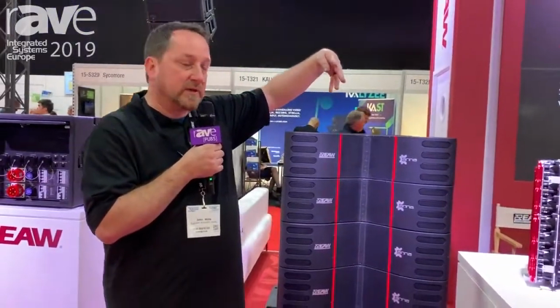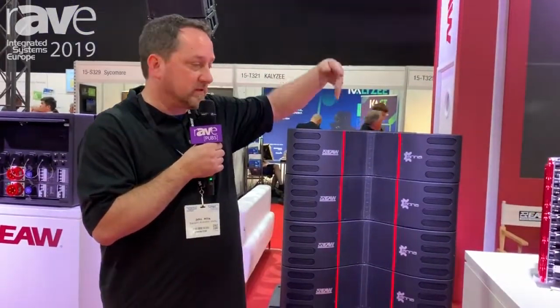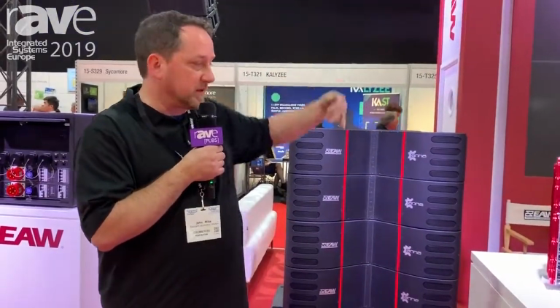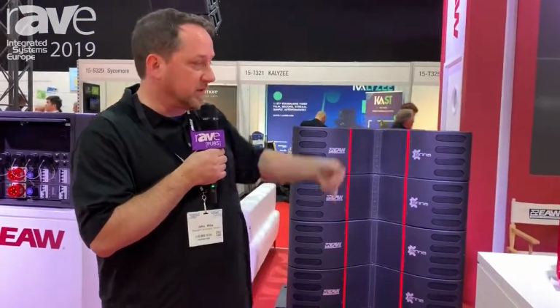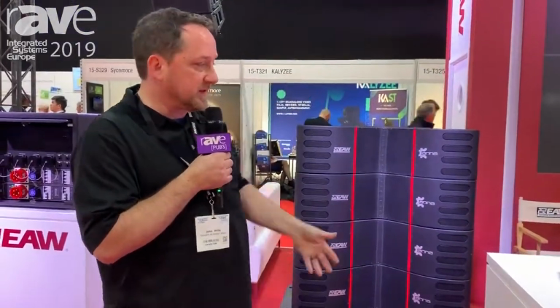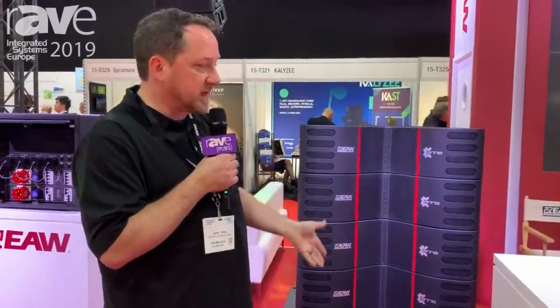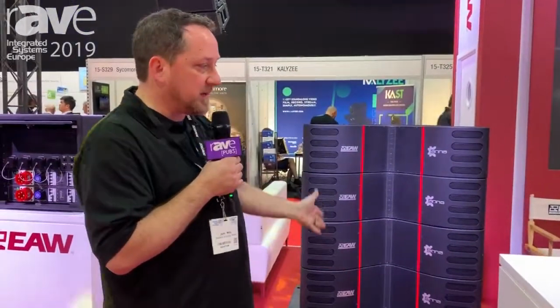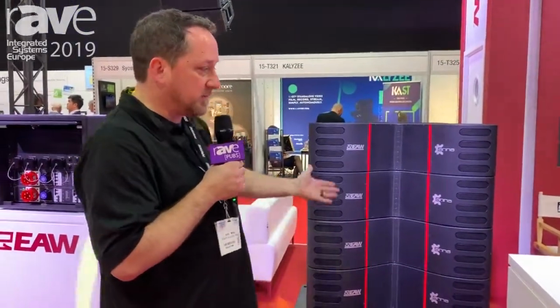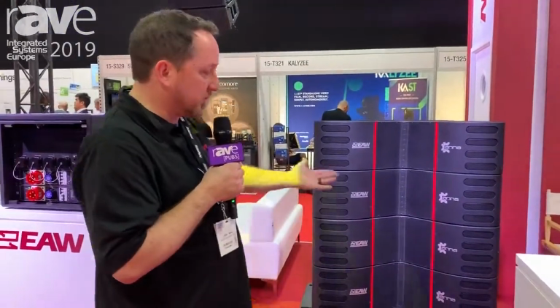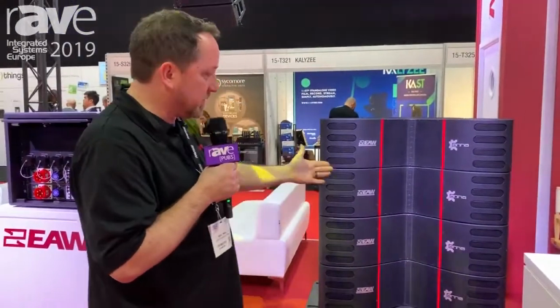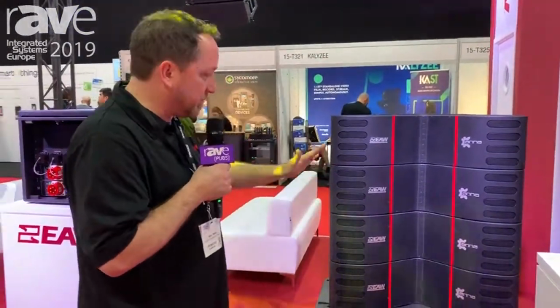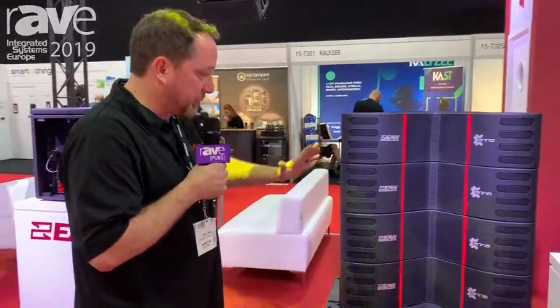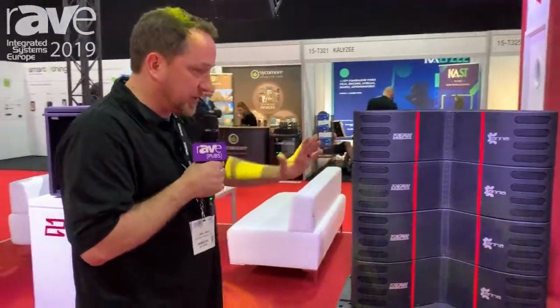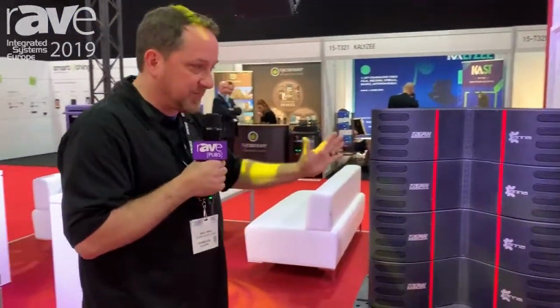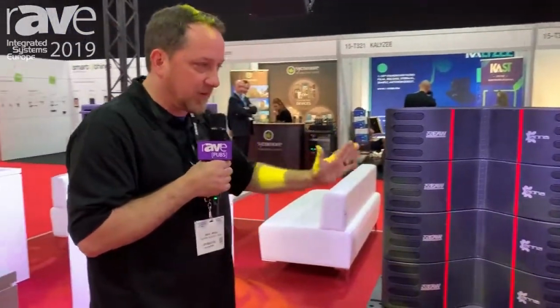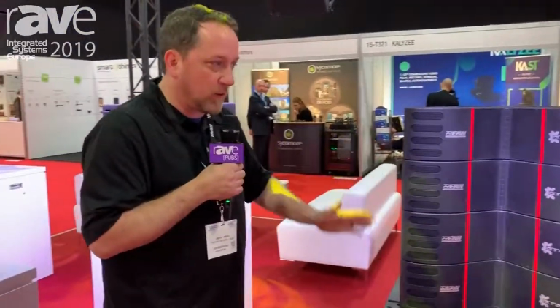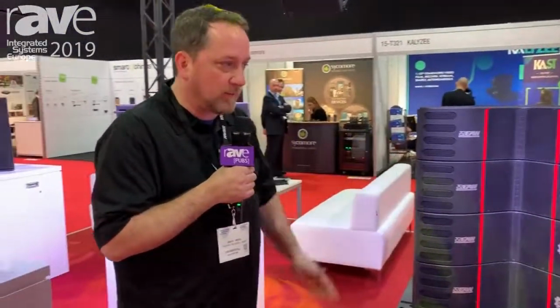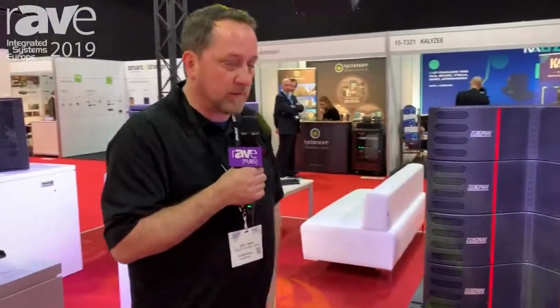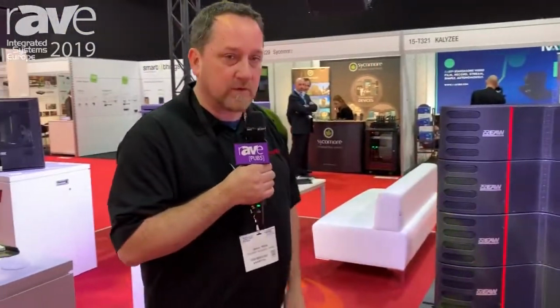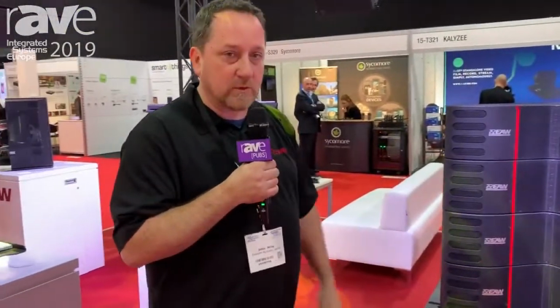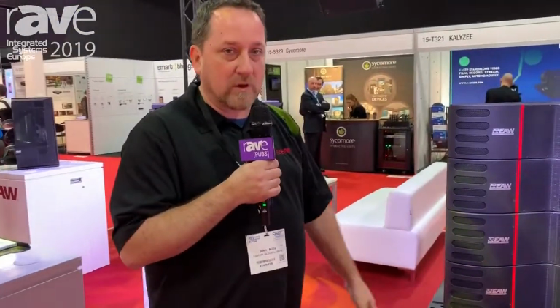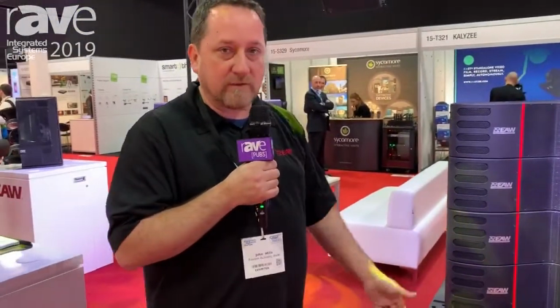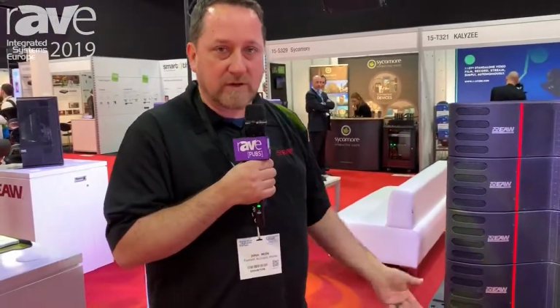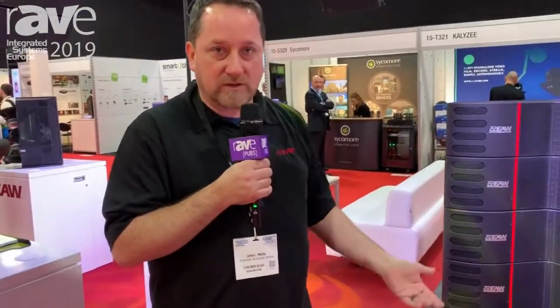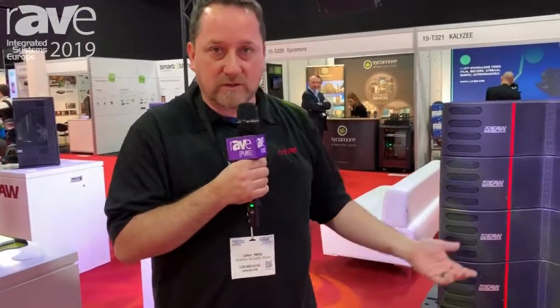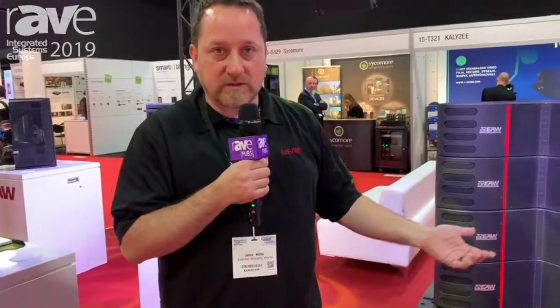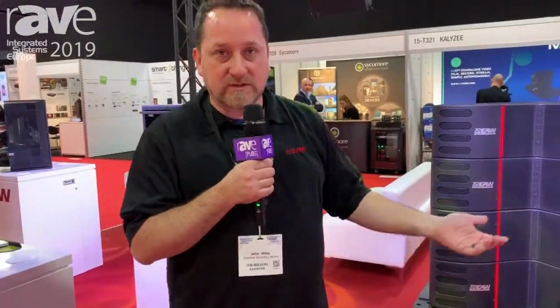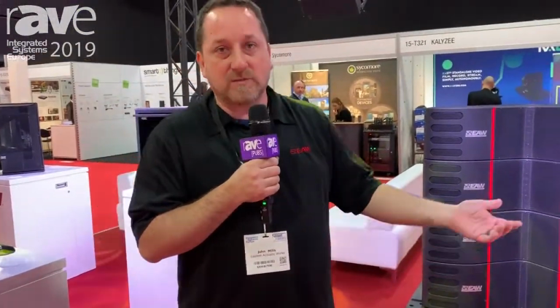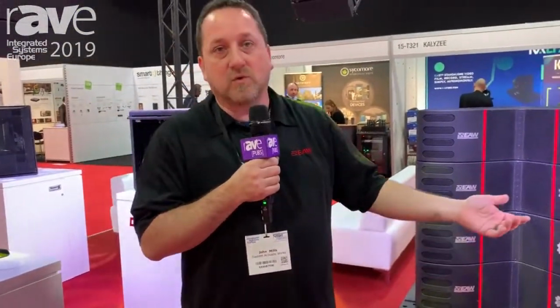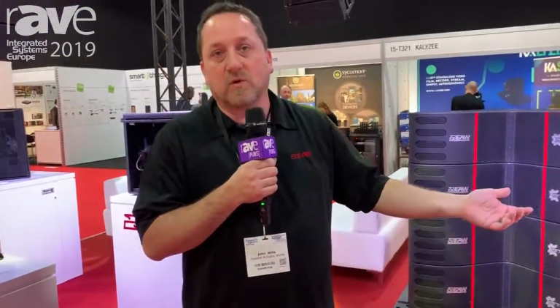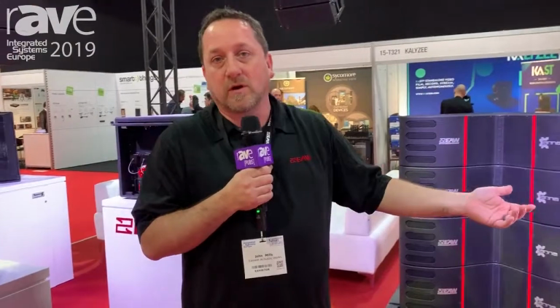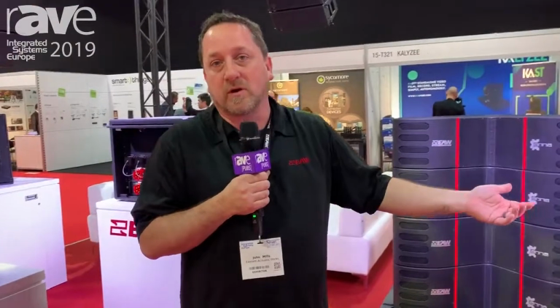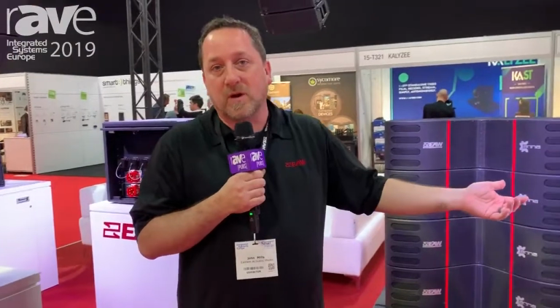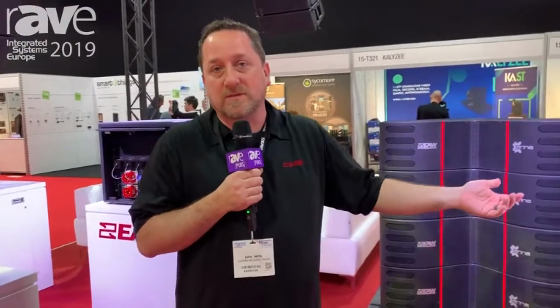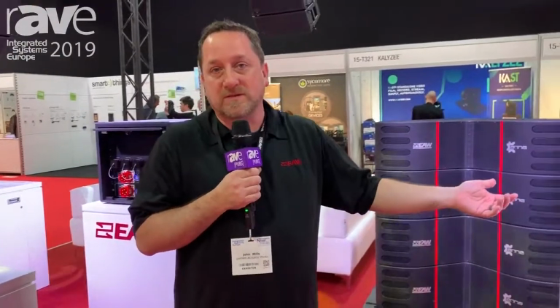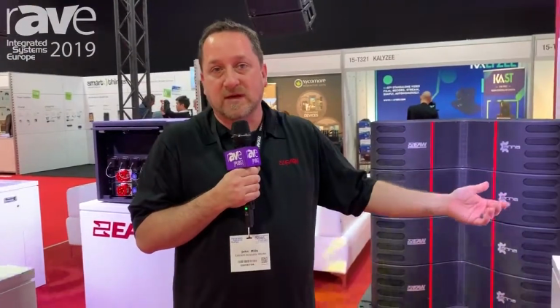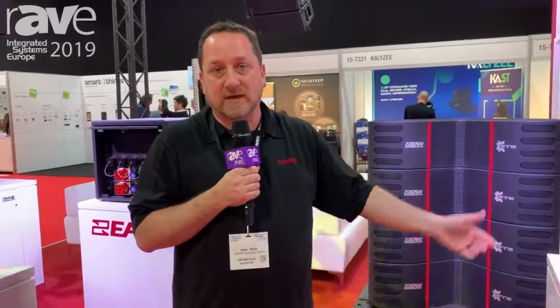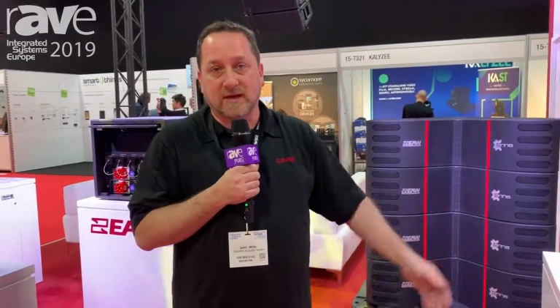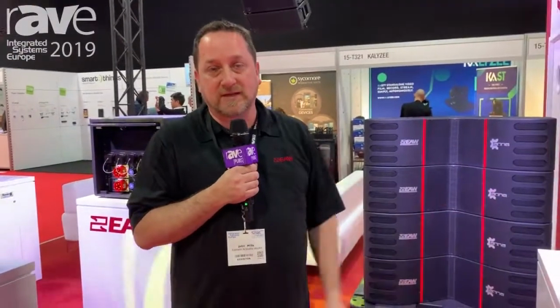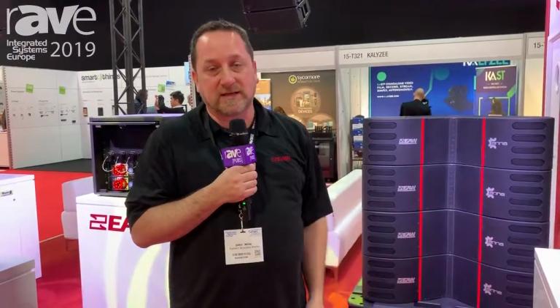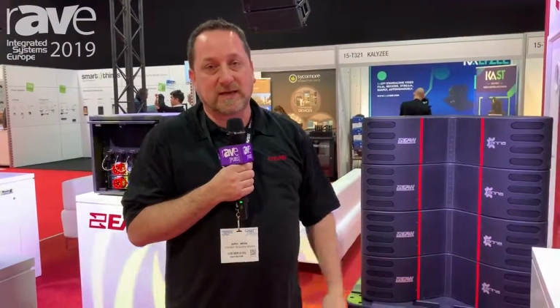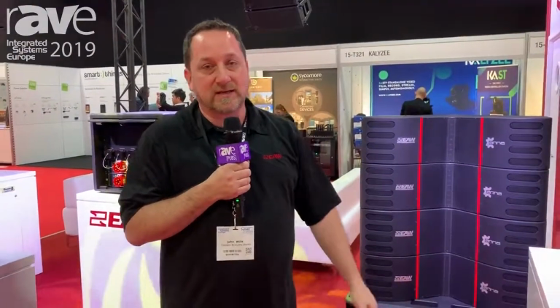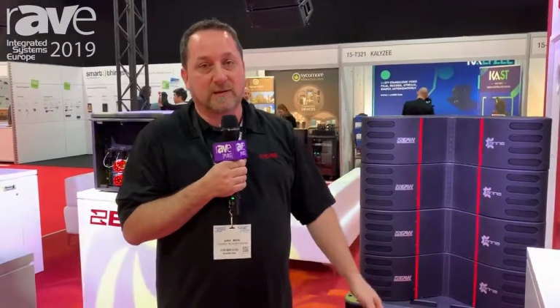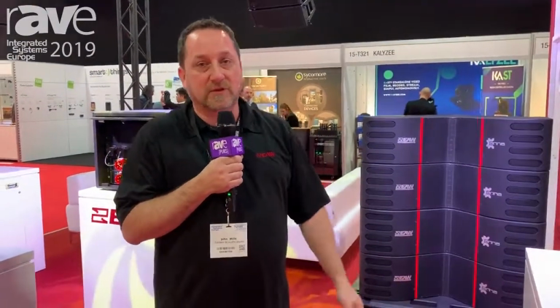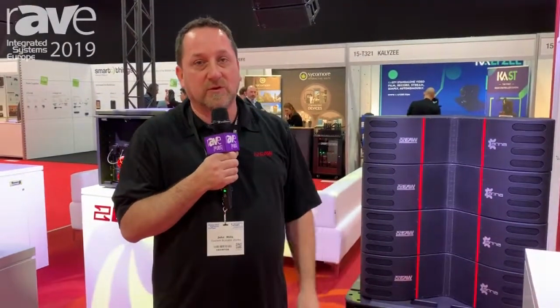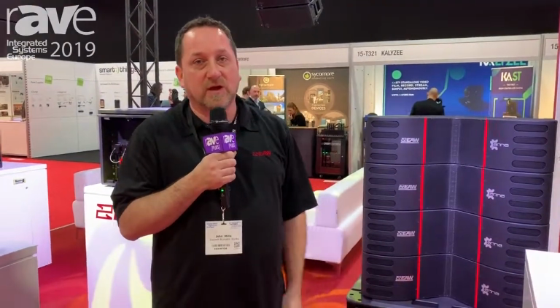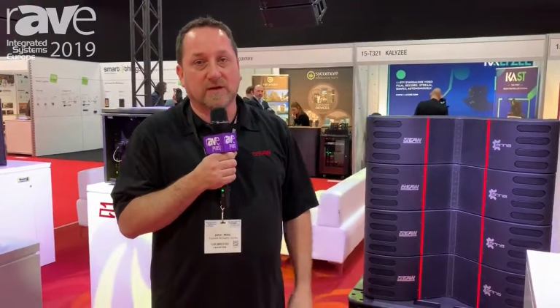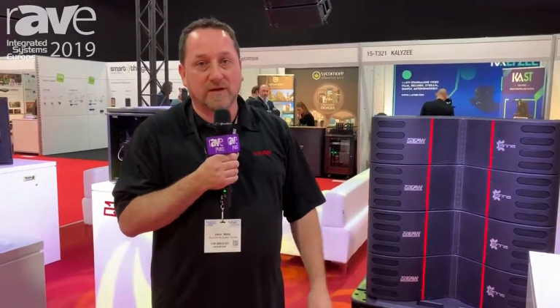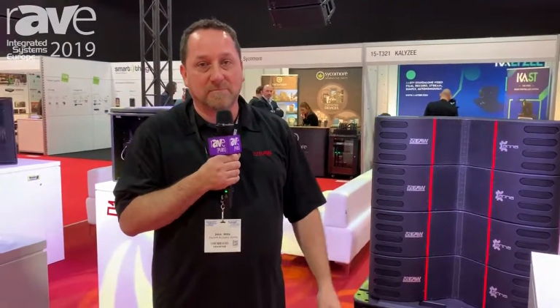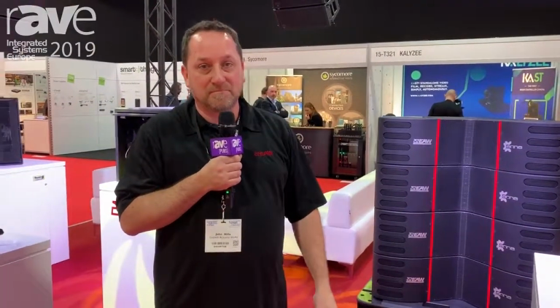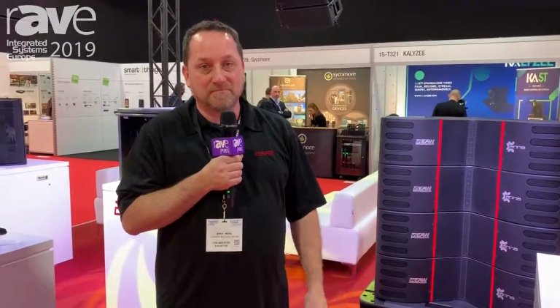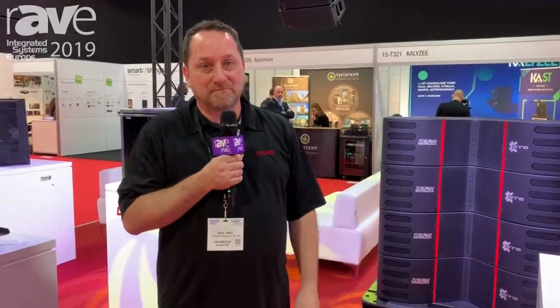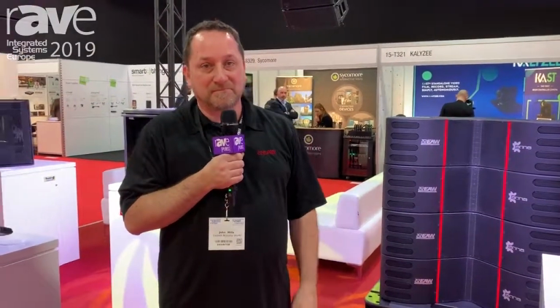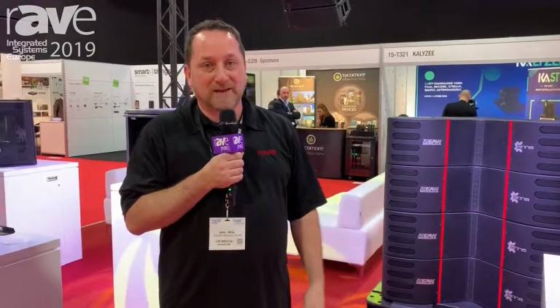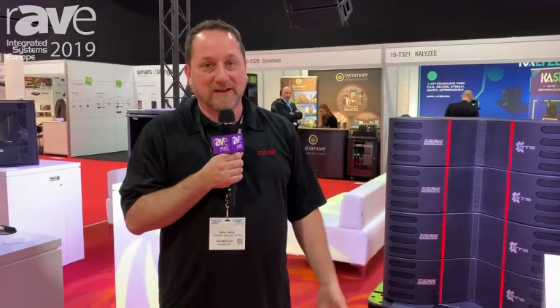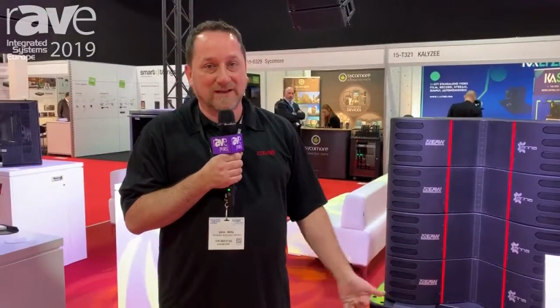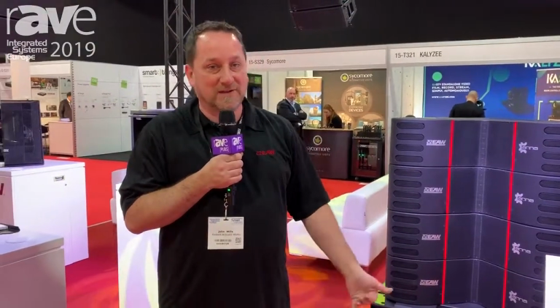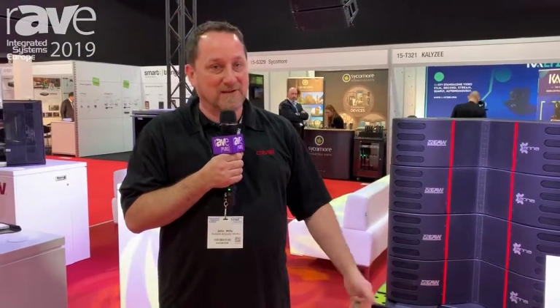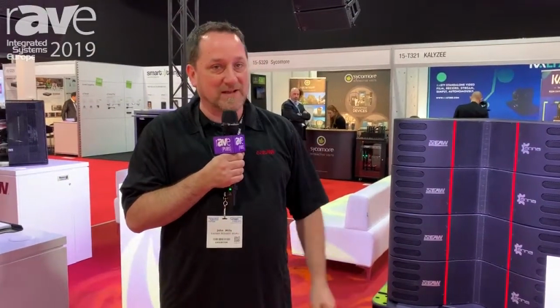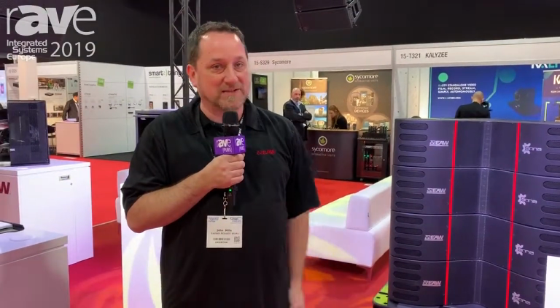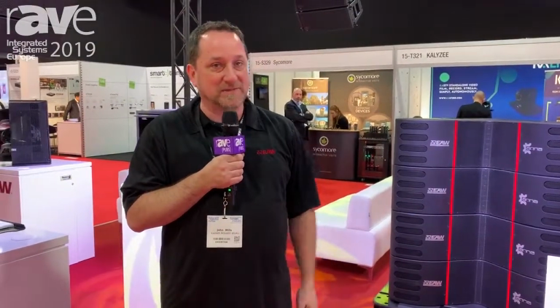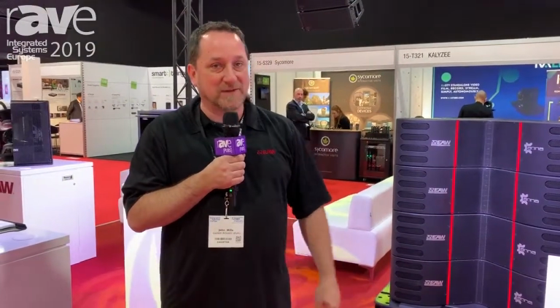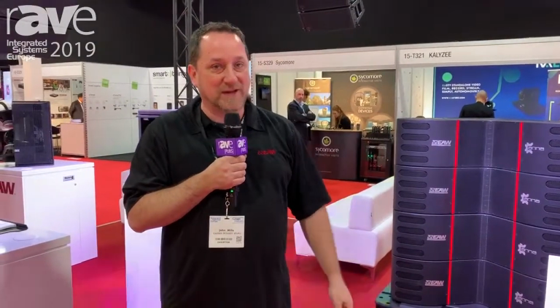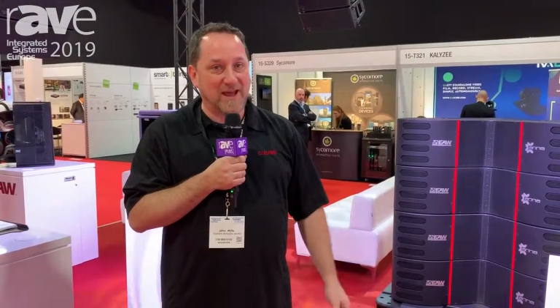So that's kind of a real brief overview. You can see more on our website at EAW.com, and that's it for today.